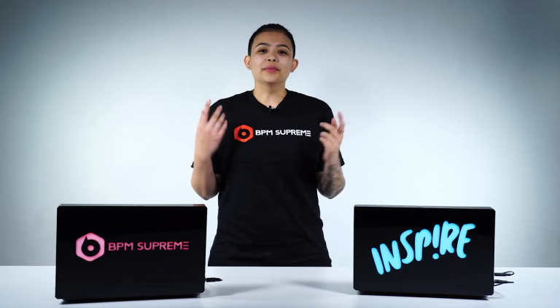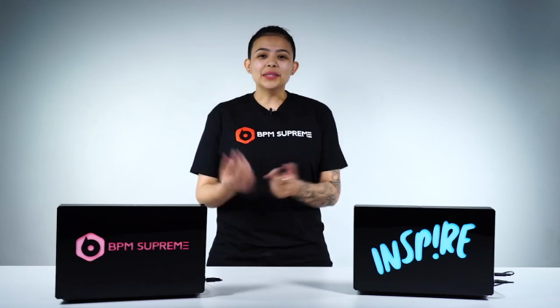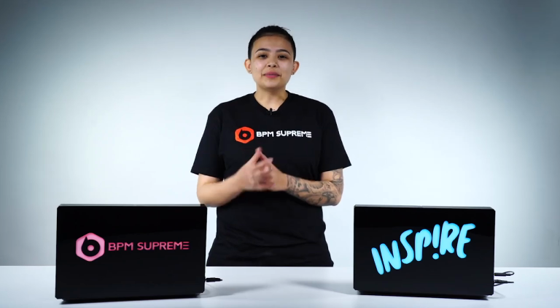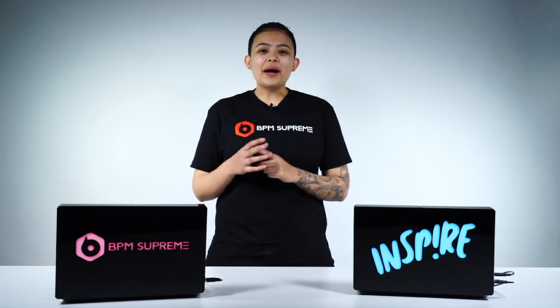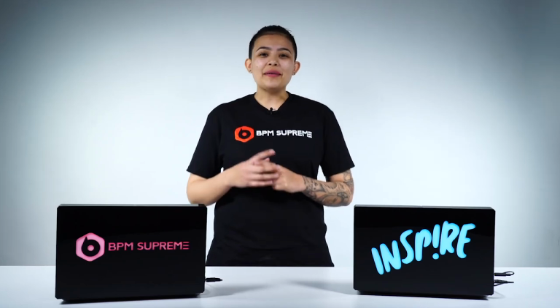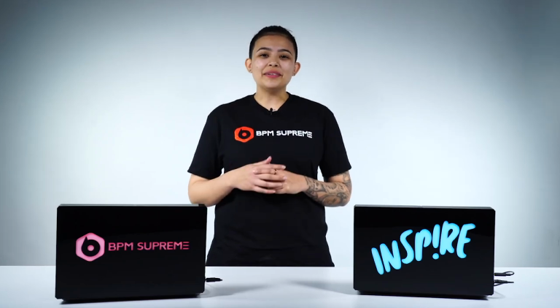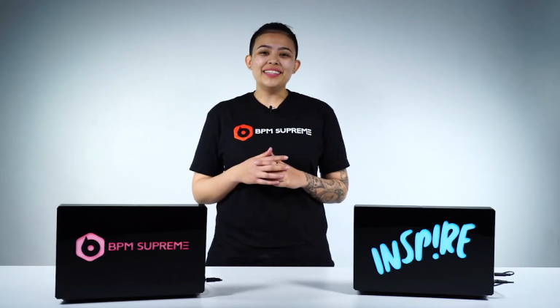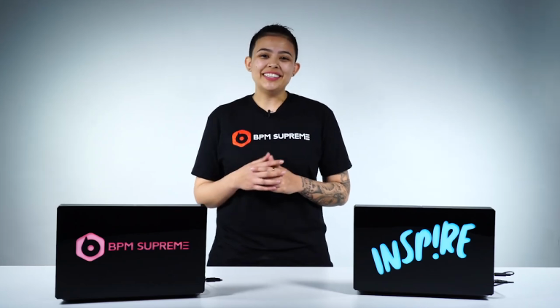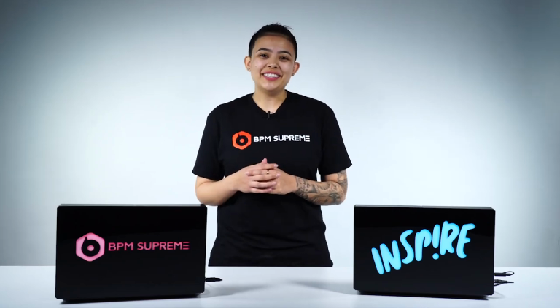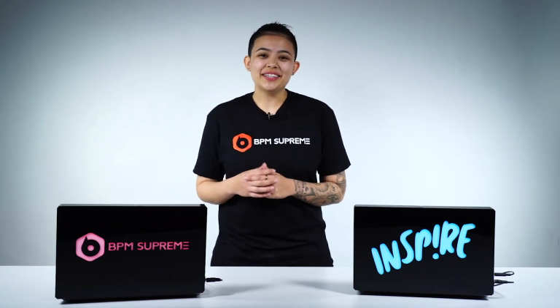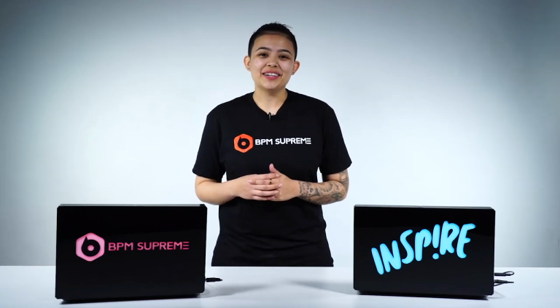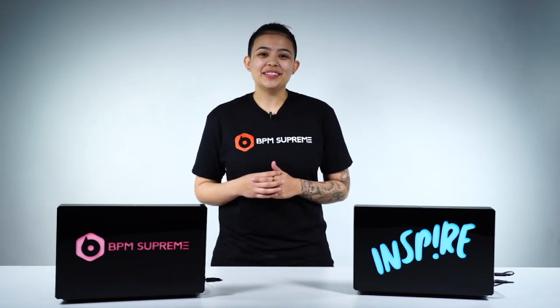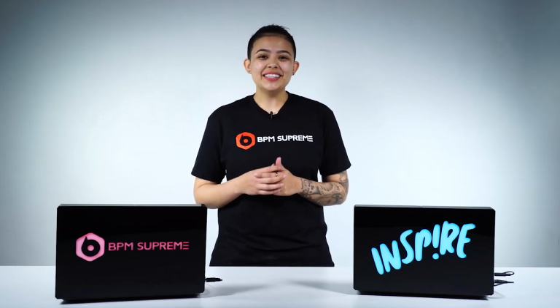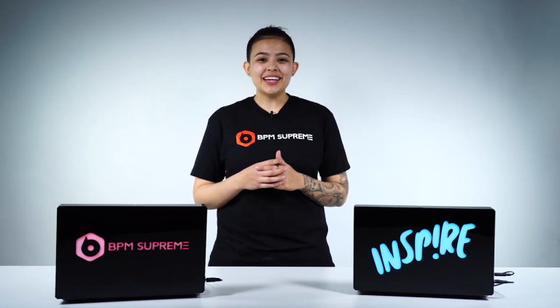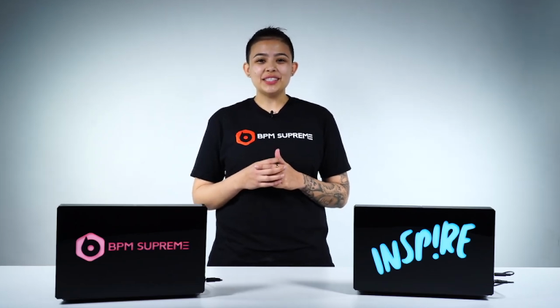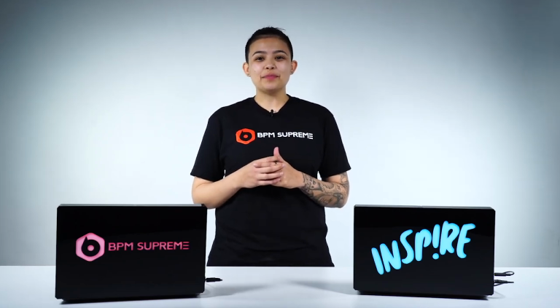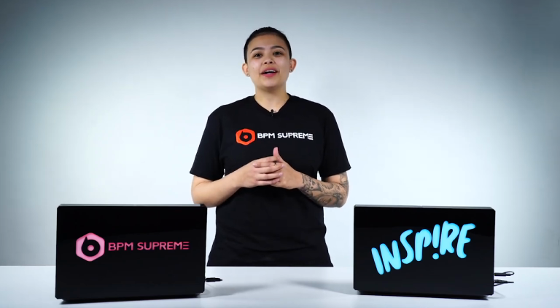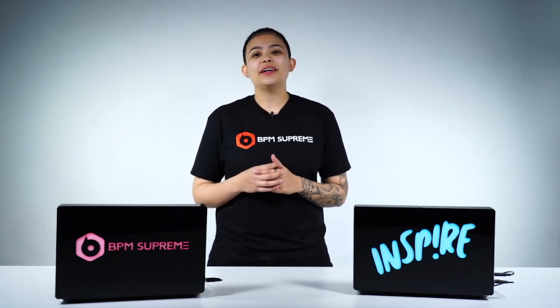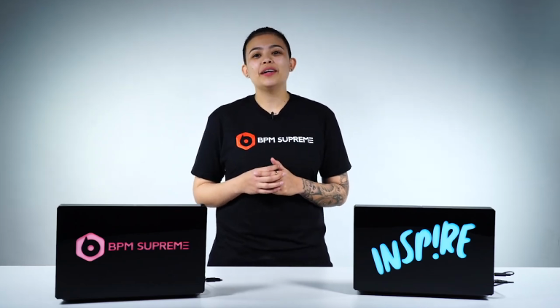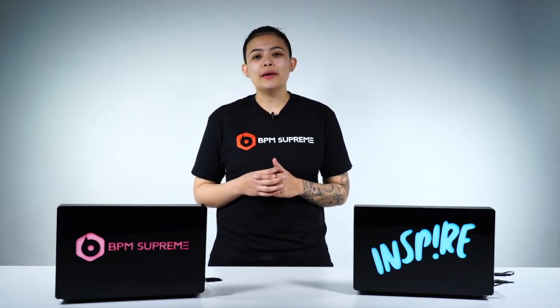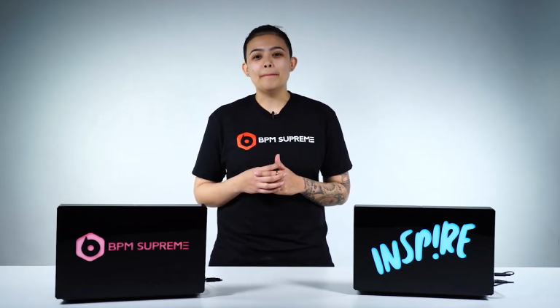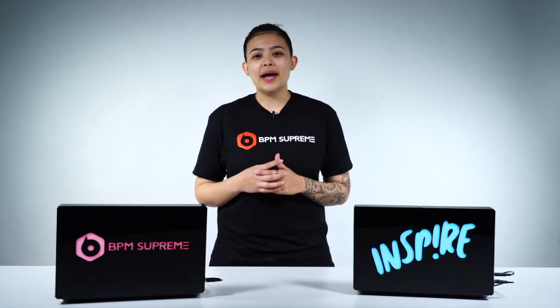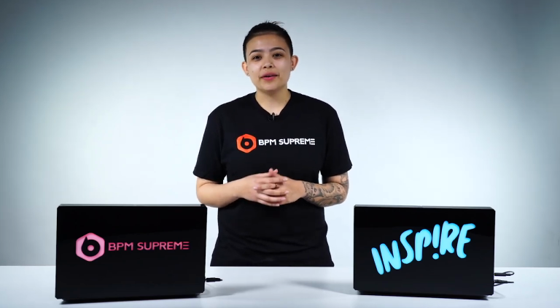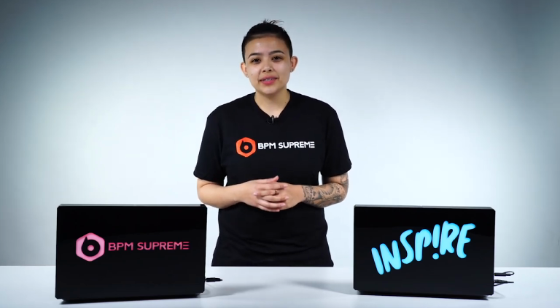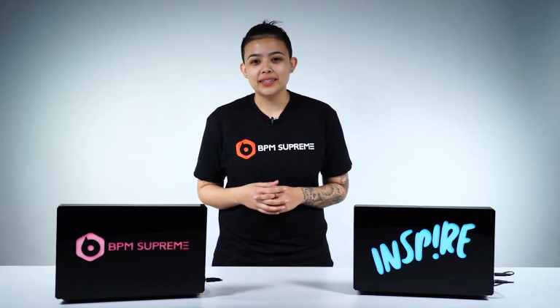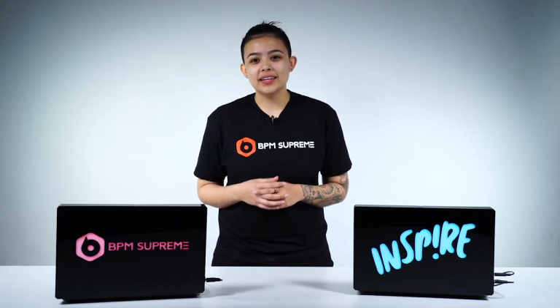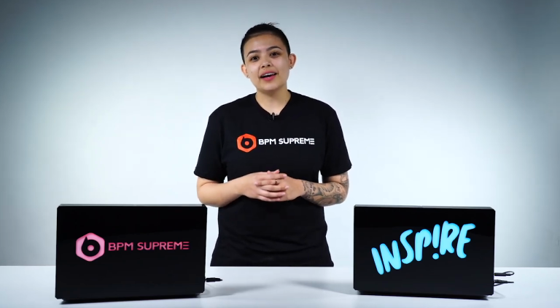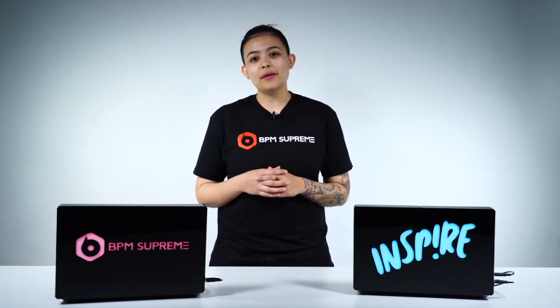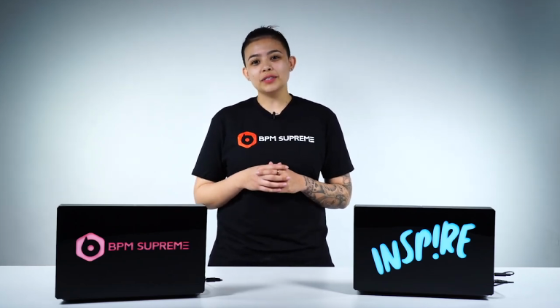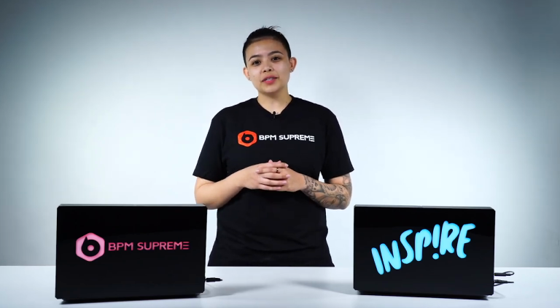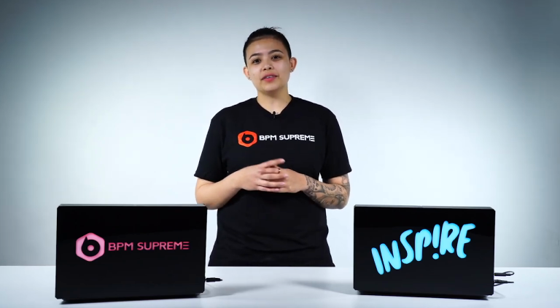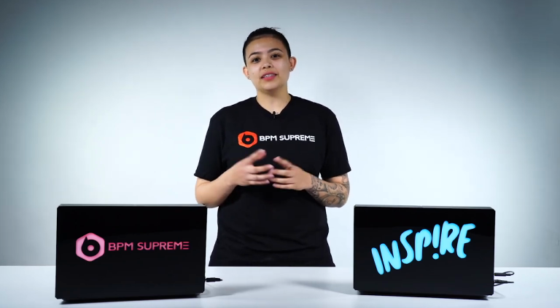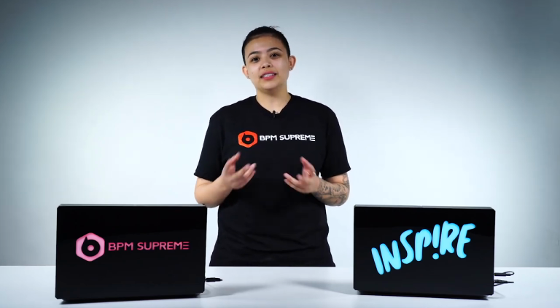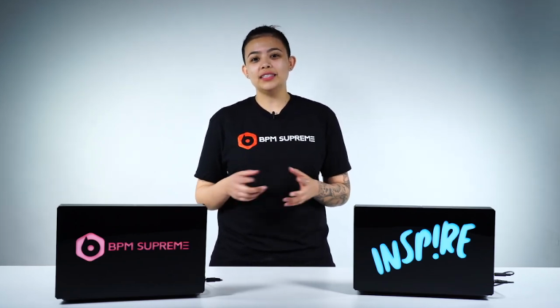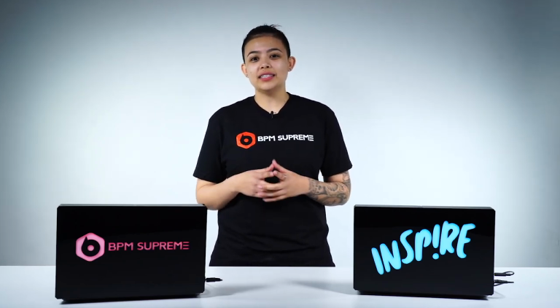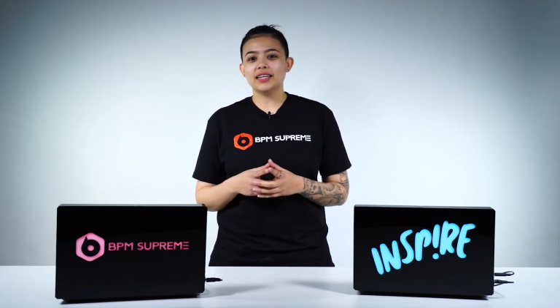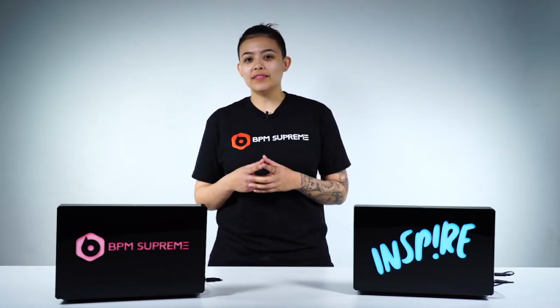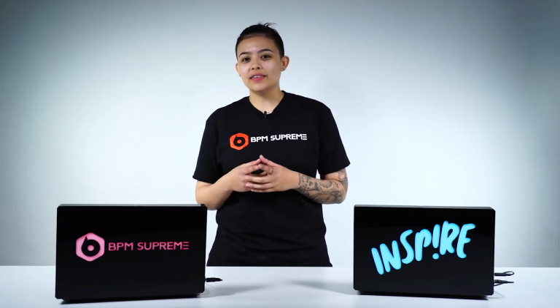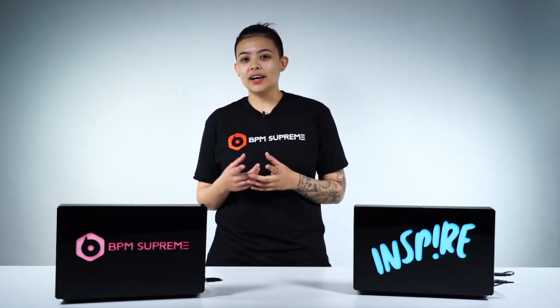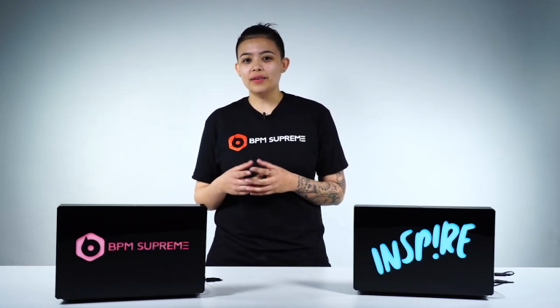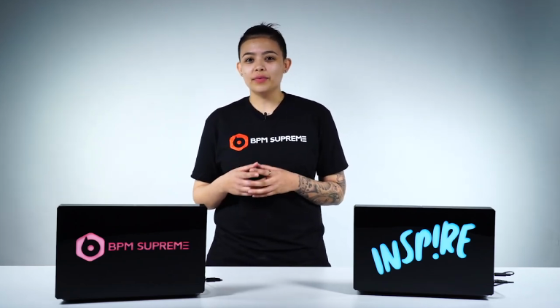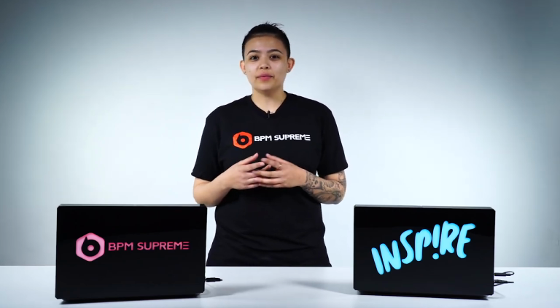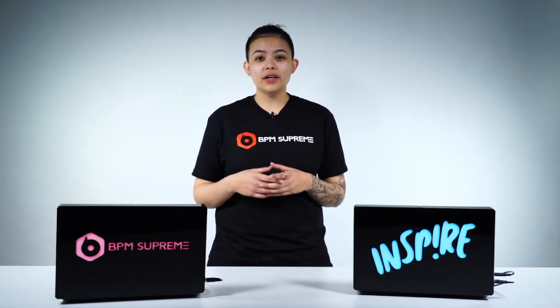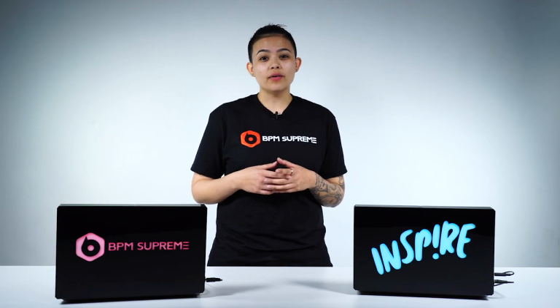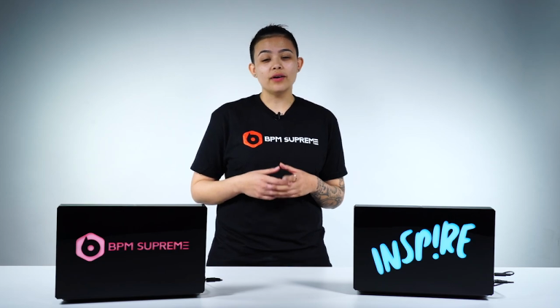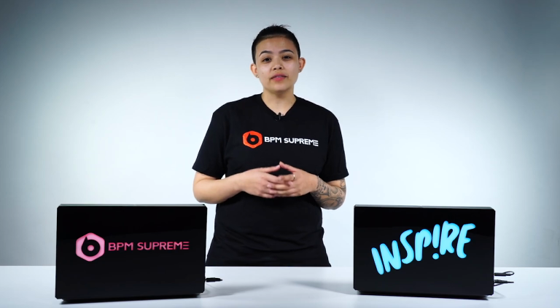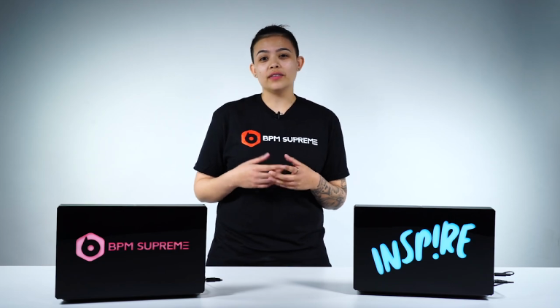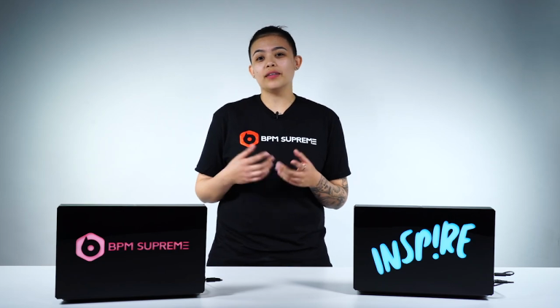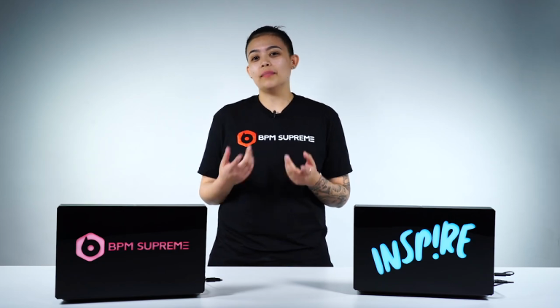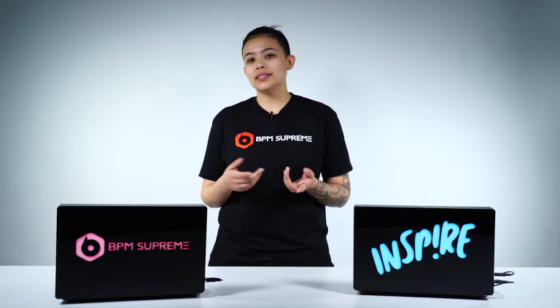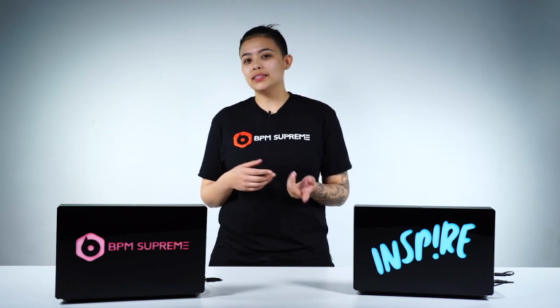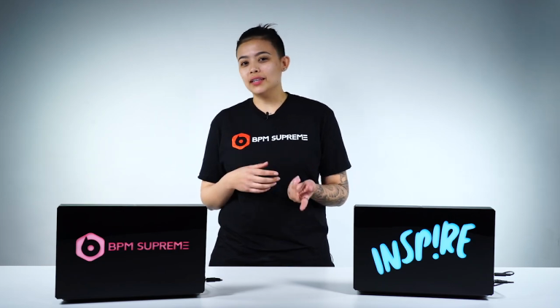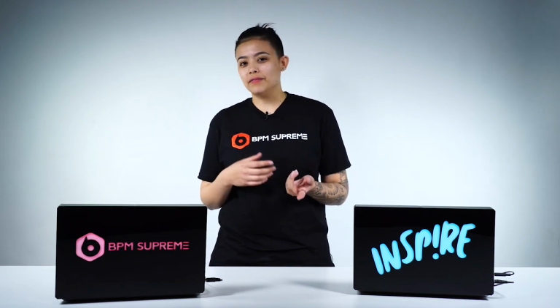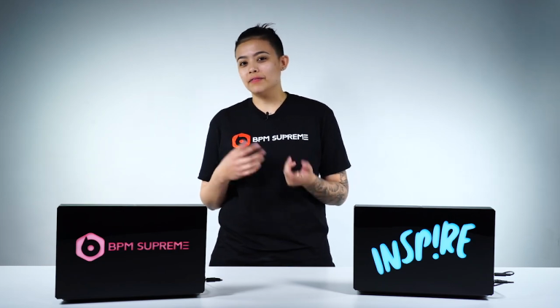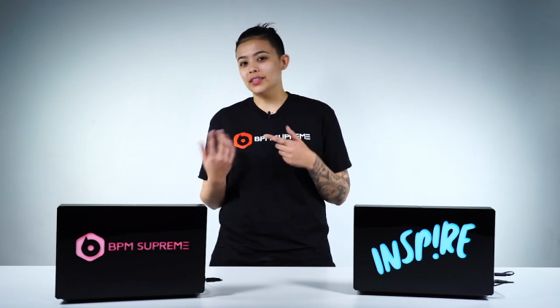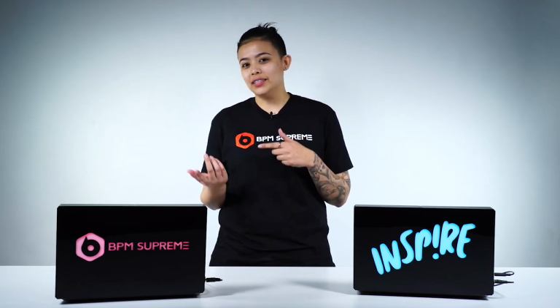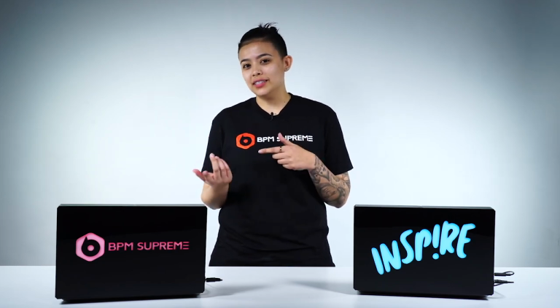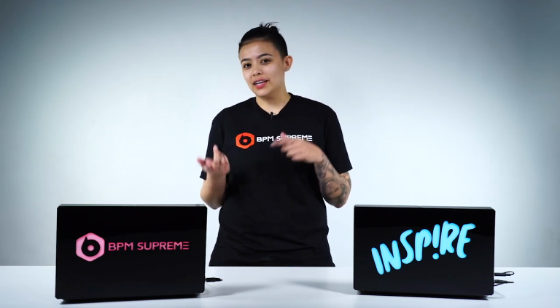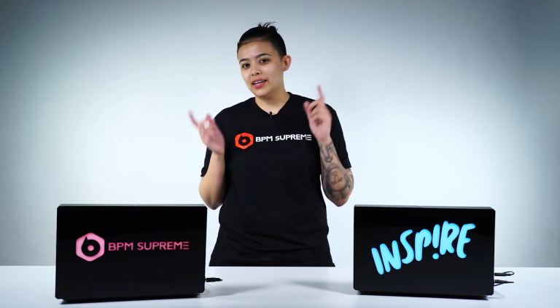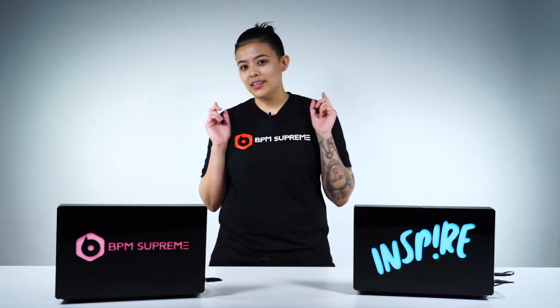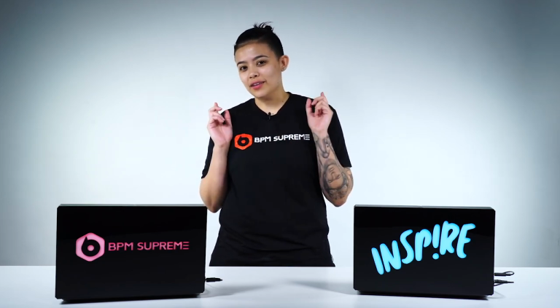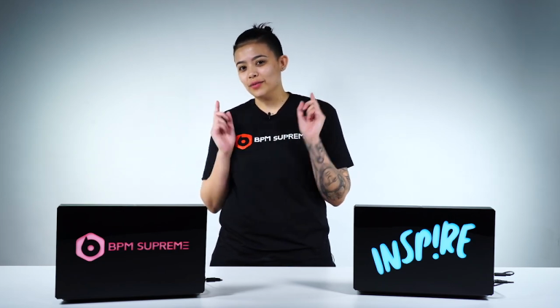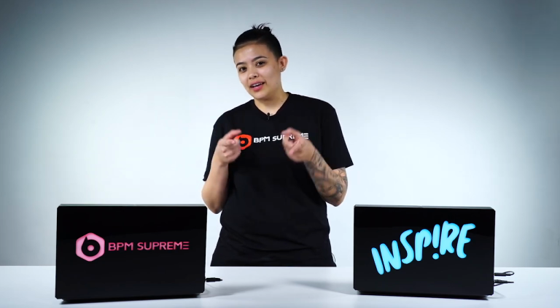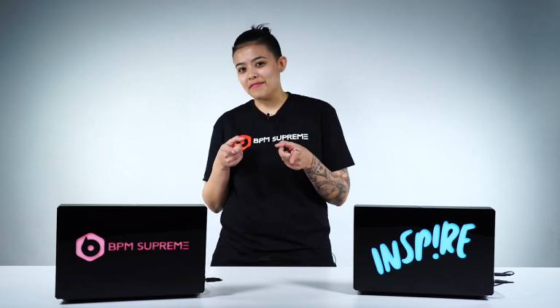What's vibin'? It's your girl DJ Inspire here, back with another episode of the DJ Gift Guide, where we go over the best gifts for the DJ in your life.